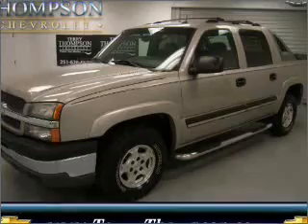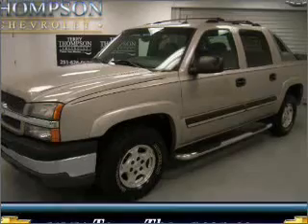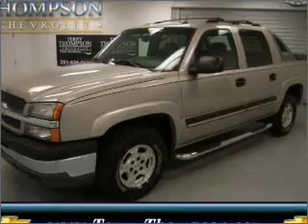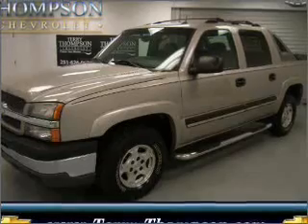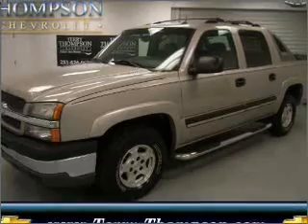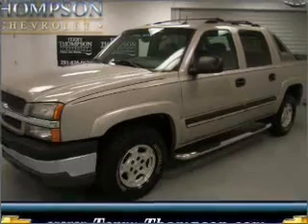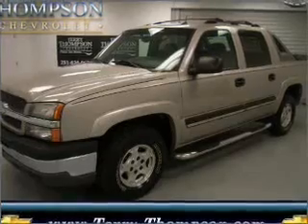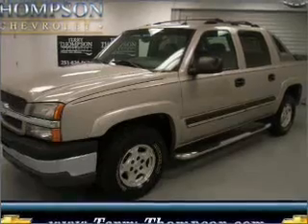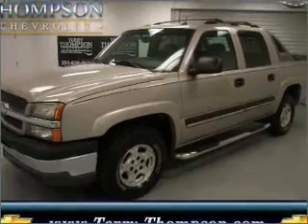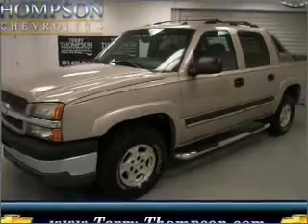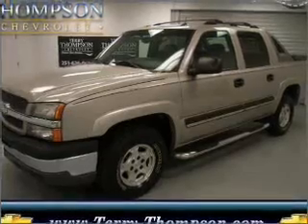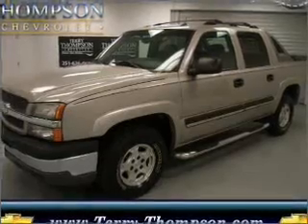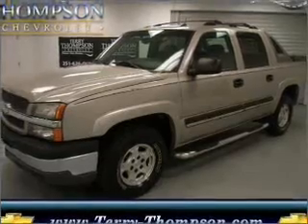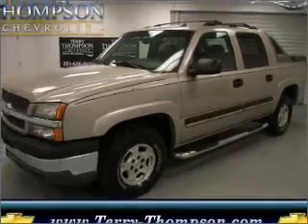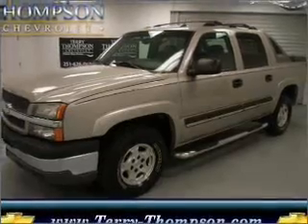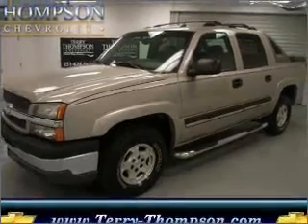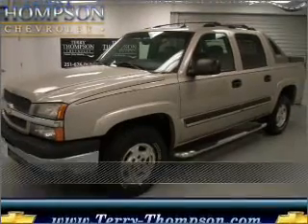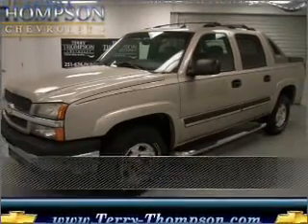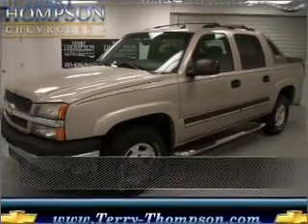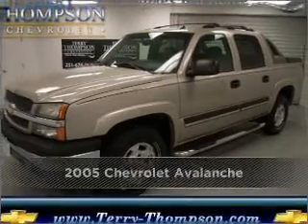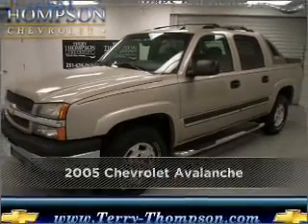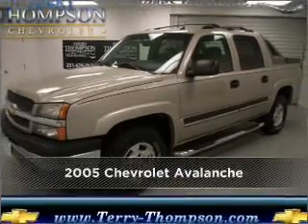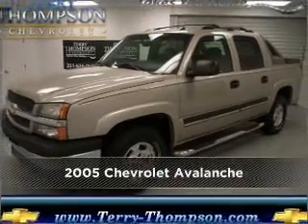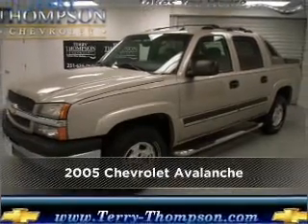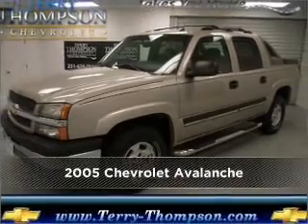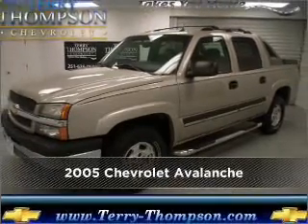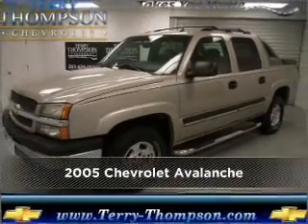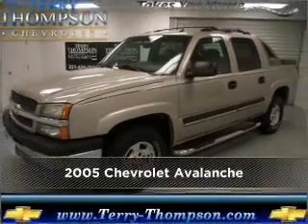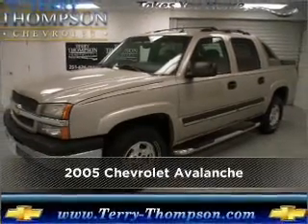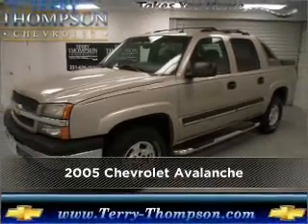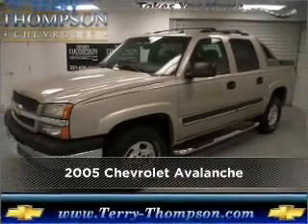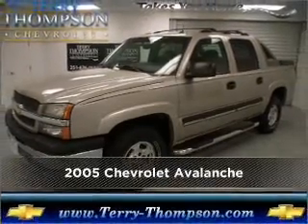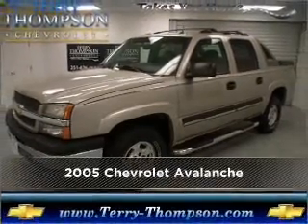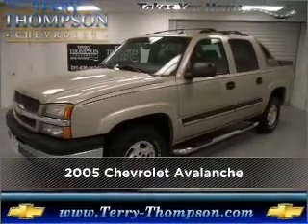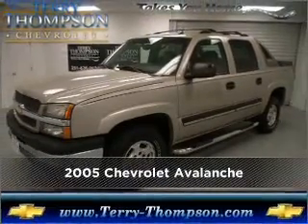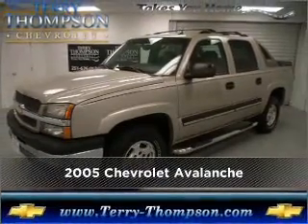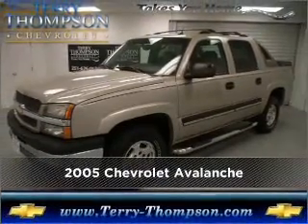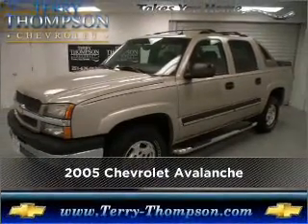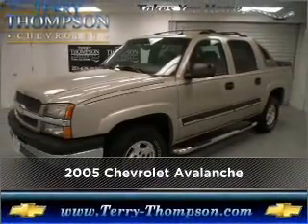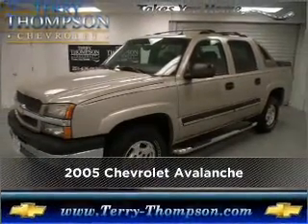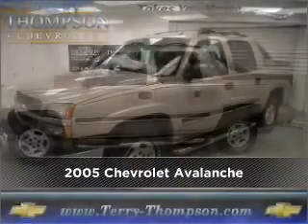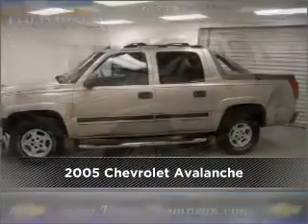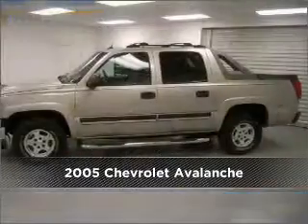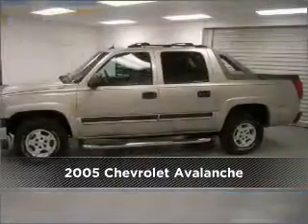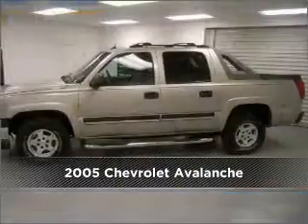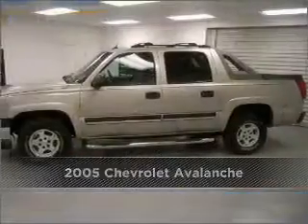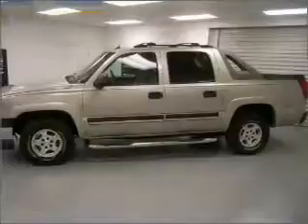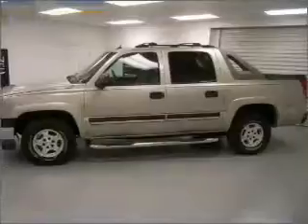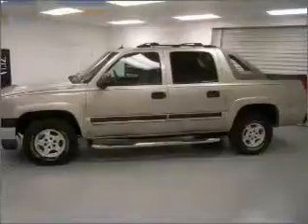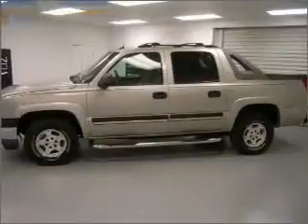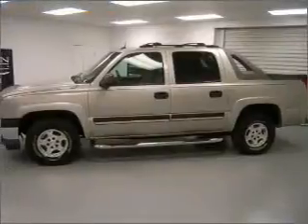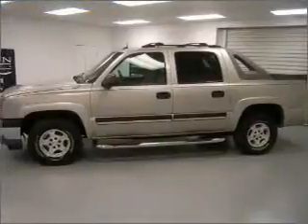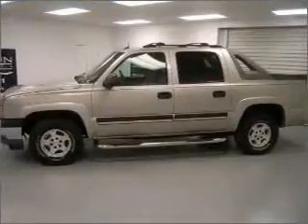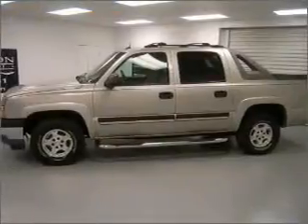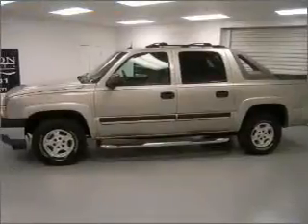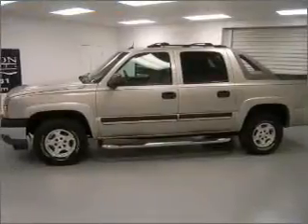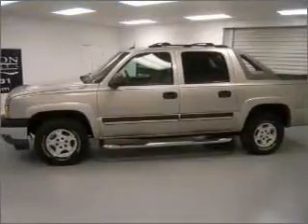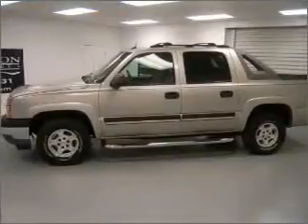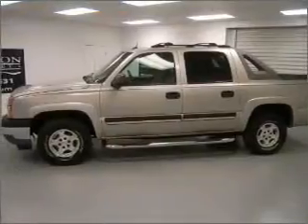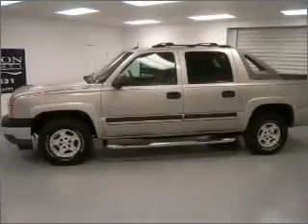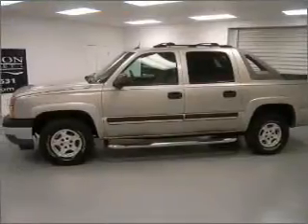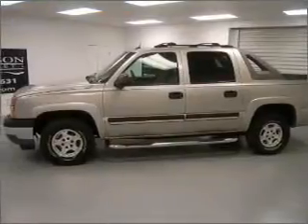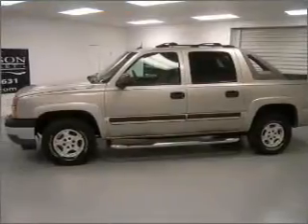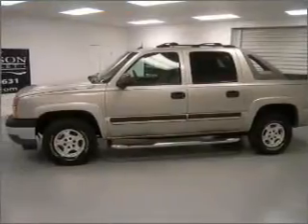Stand out in this 2005 Chevrolet Avalanche. Look no further — the perfect vehicle is here.